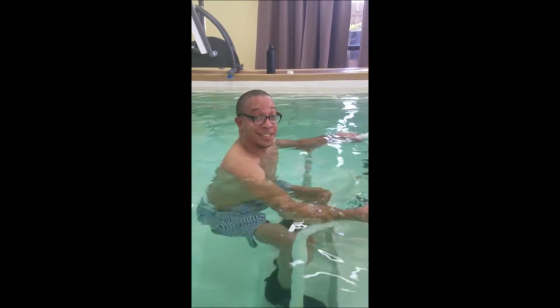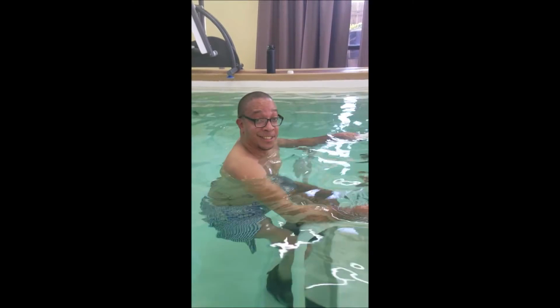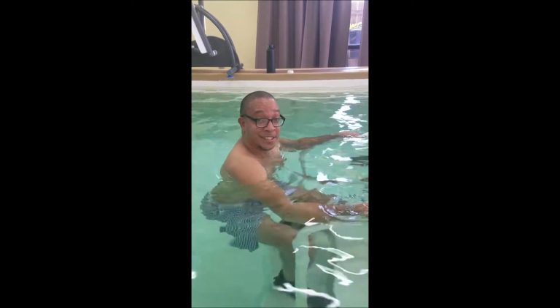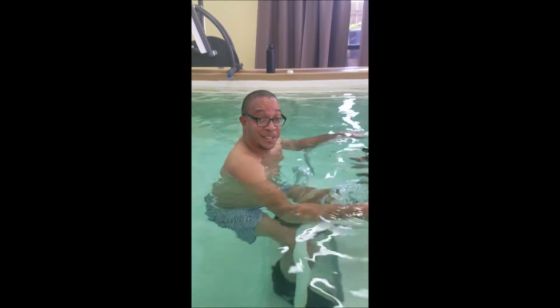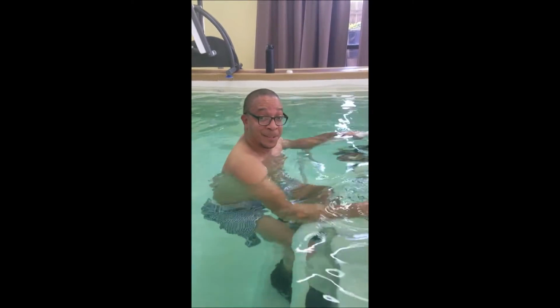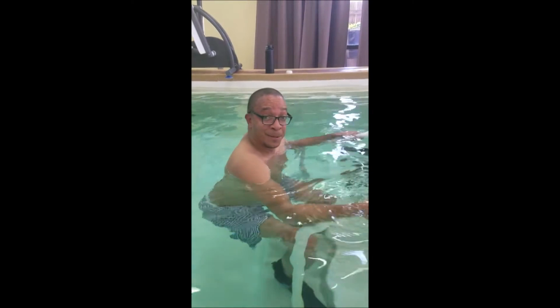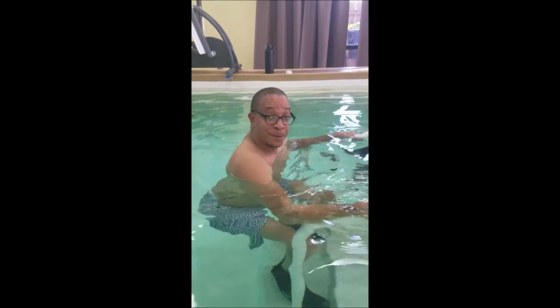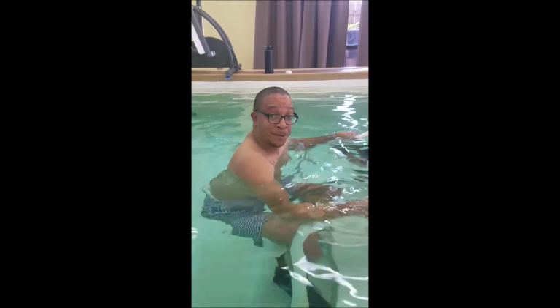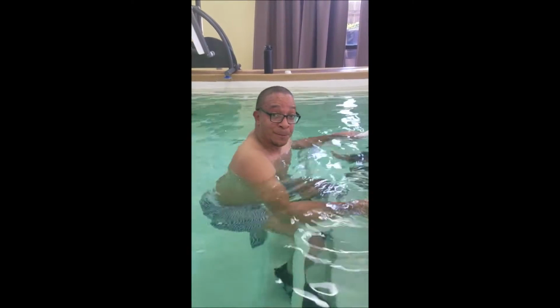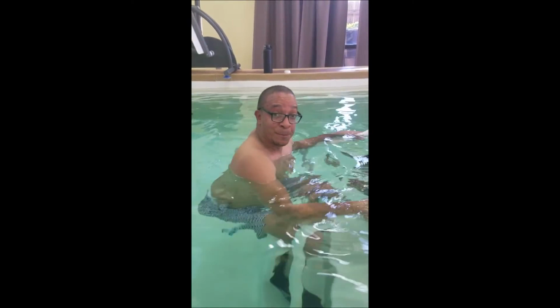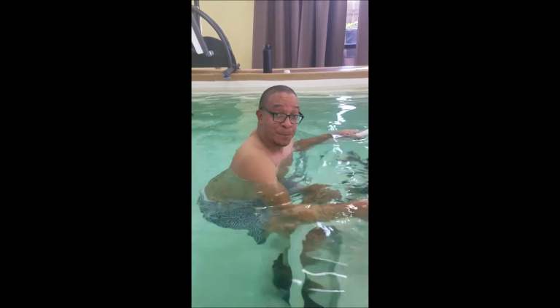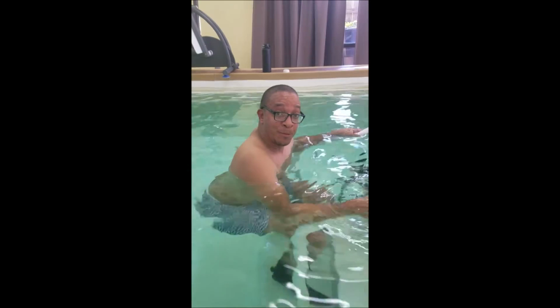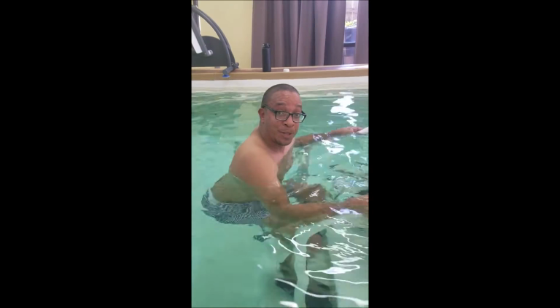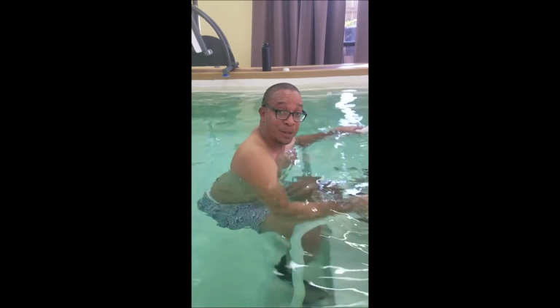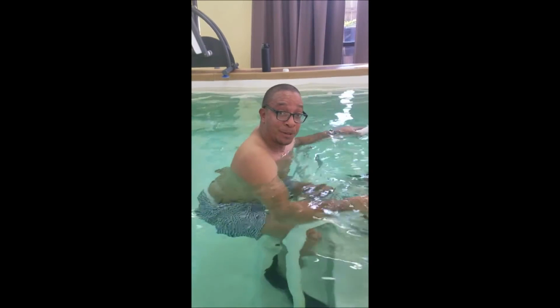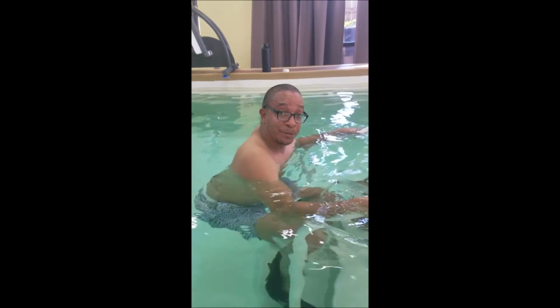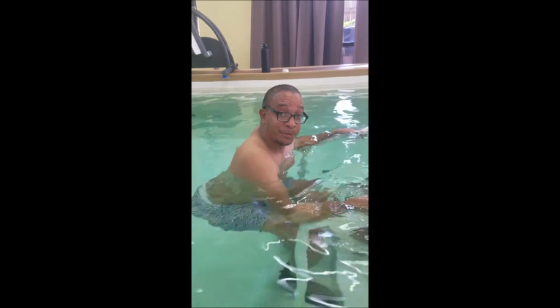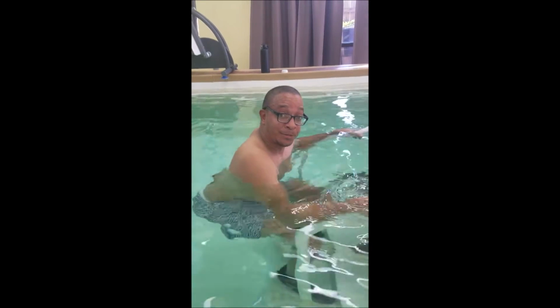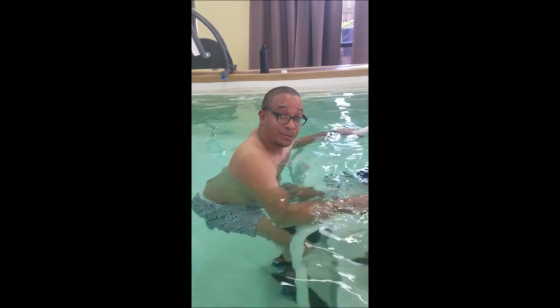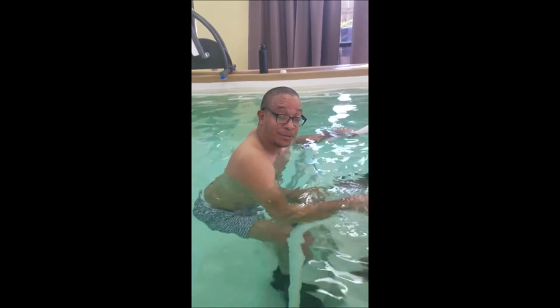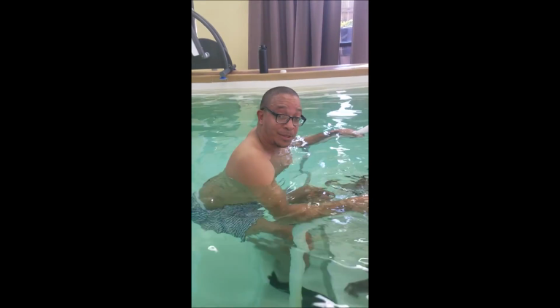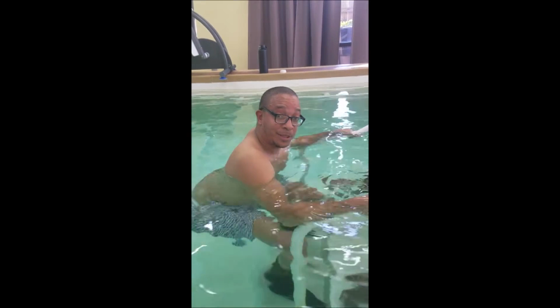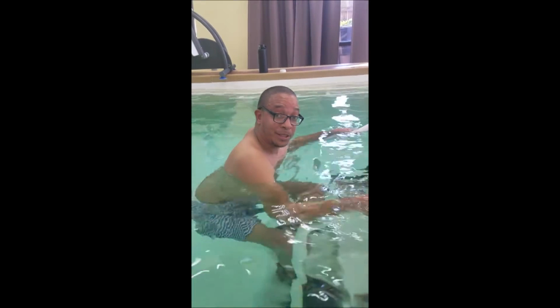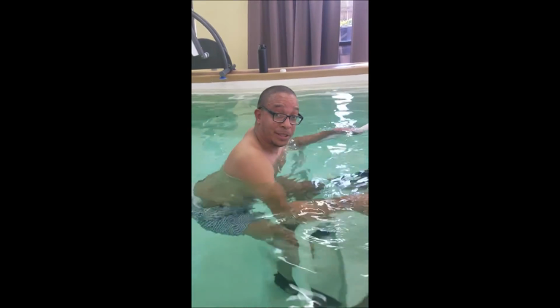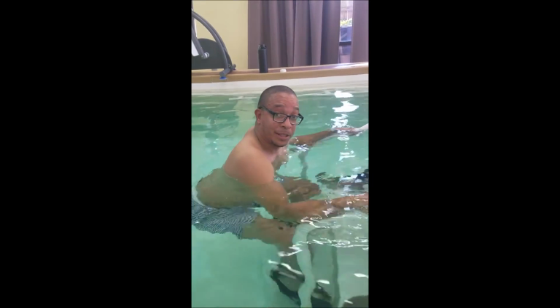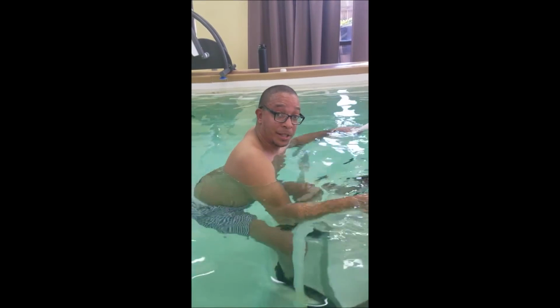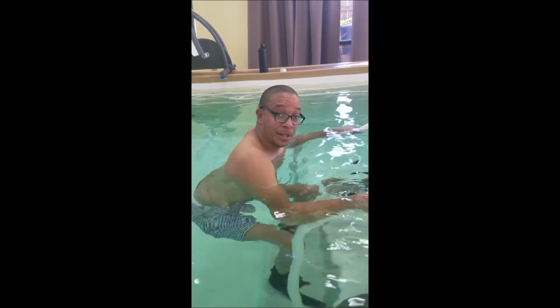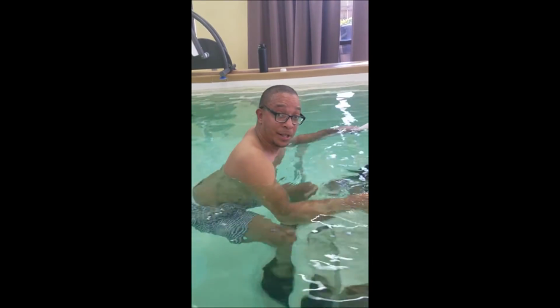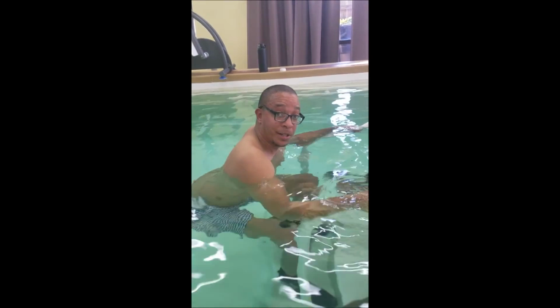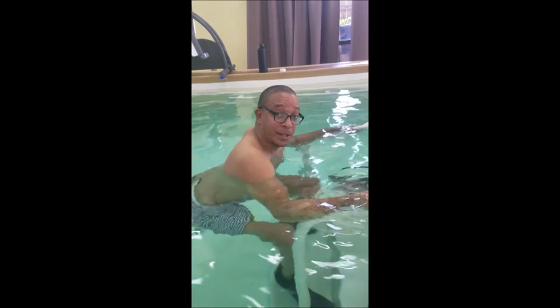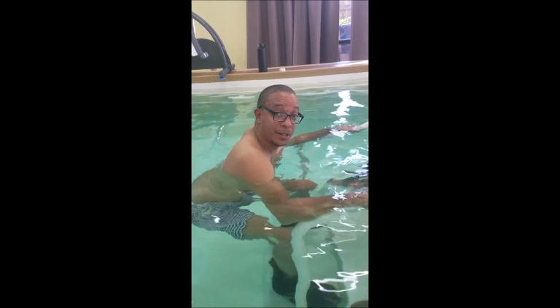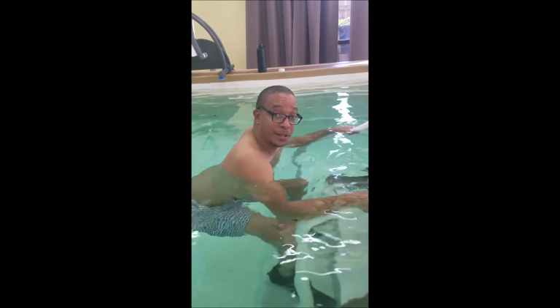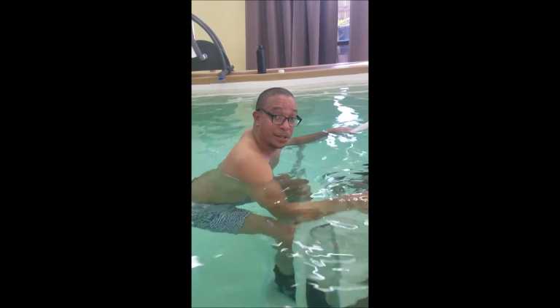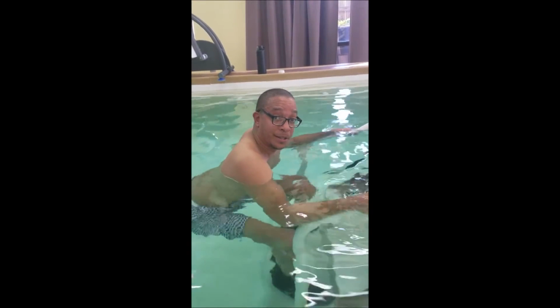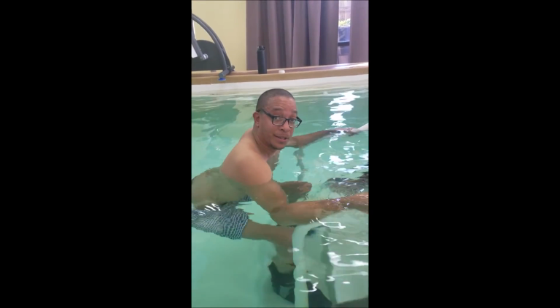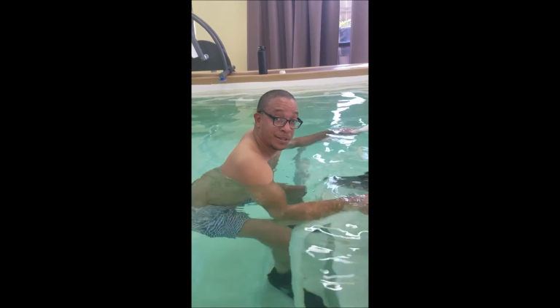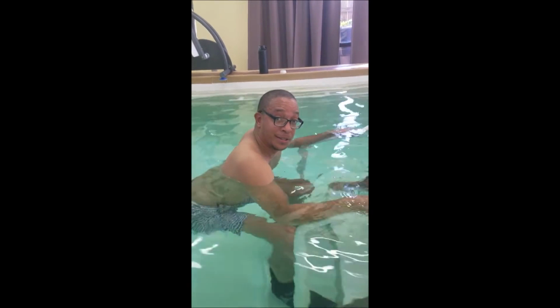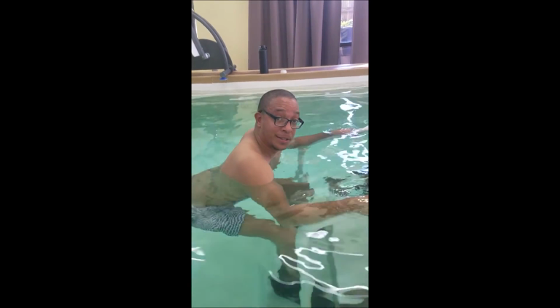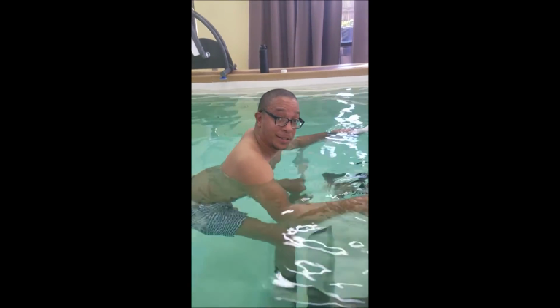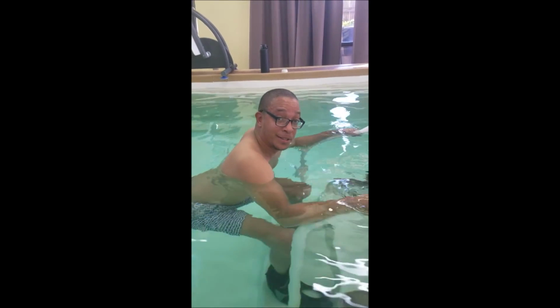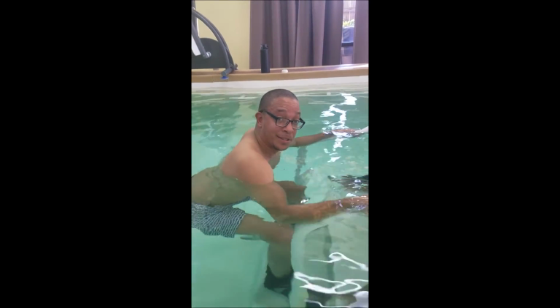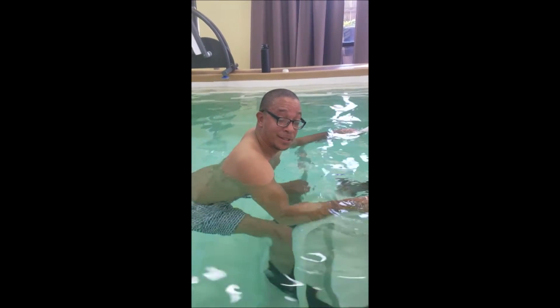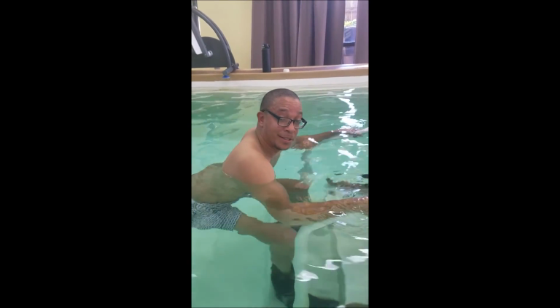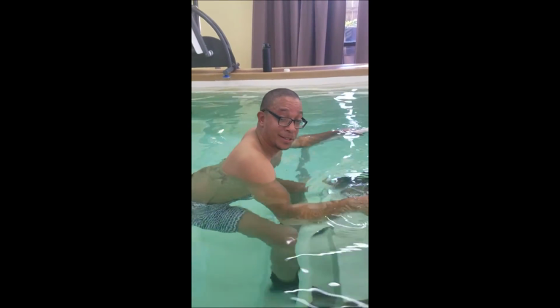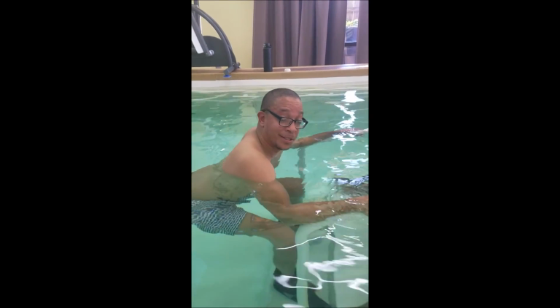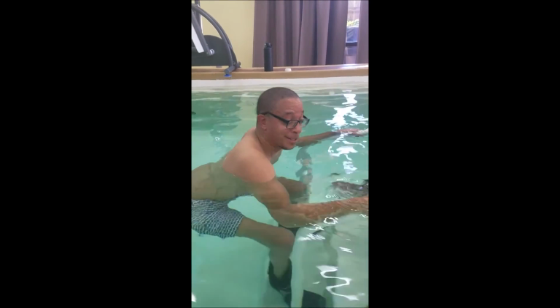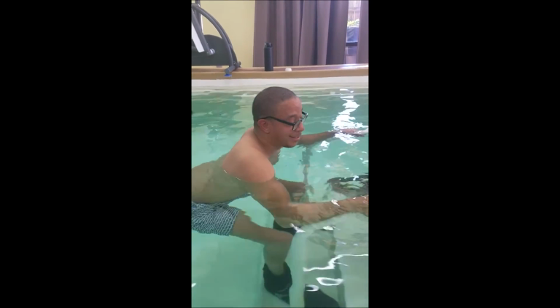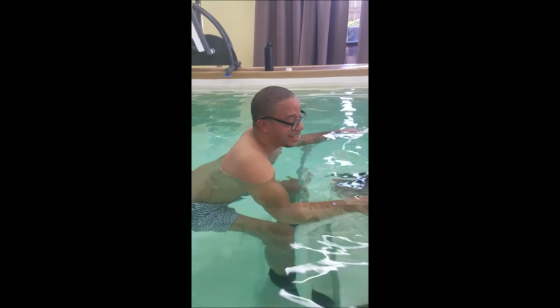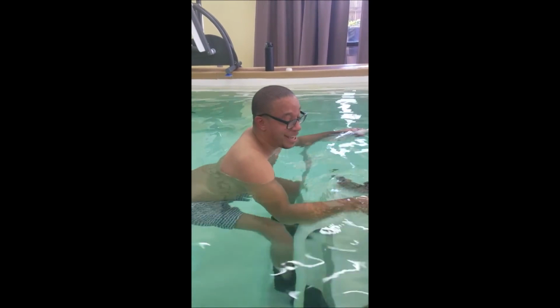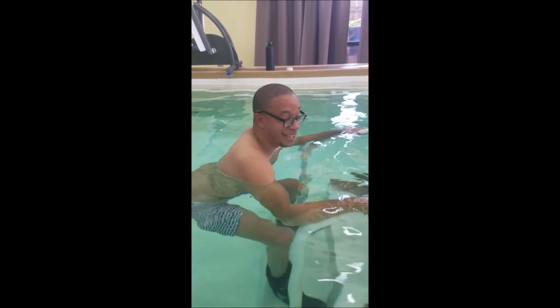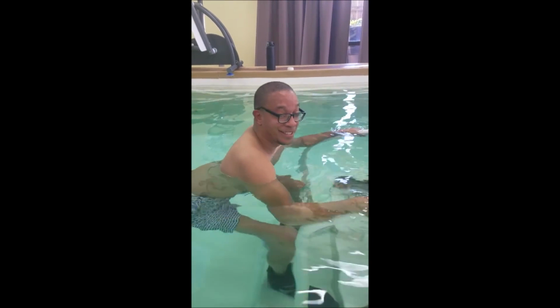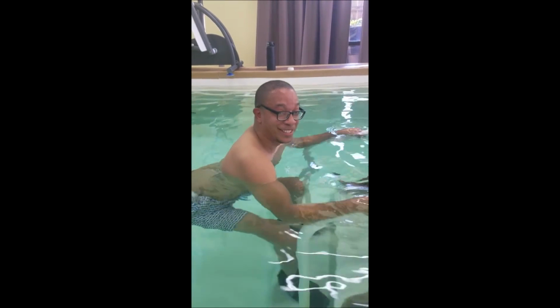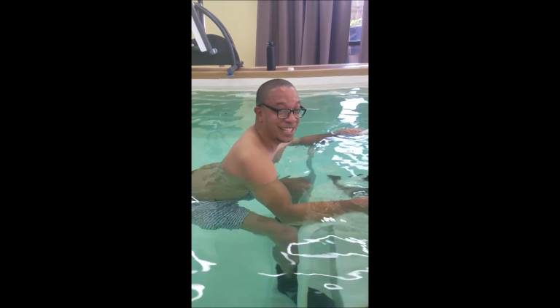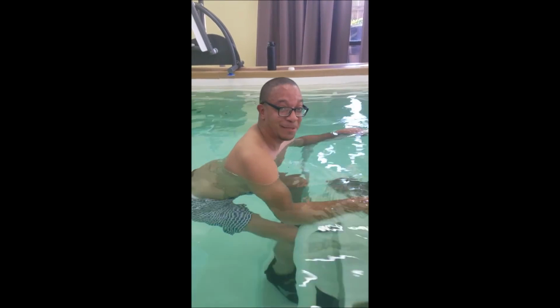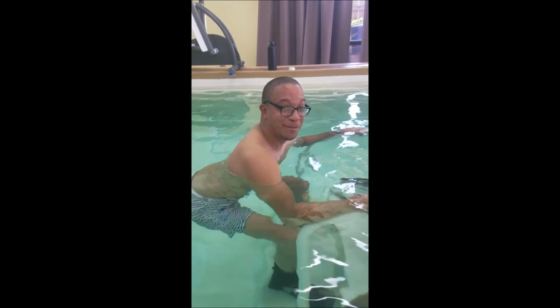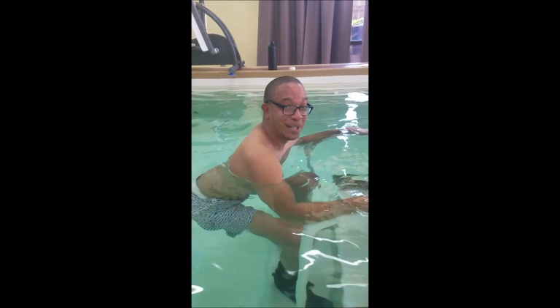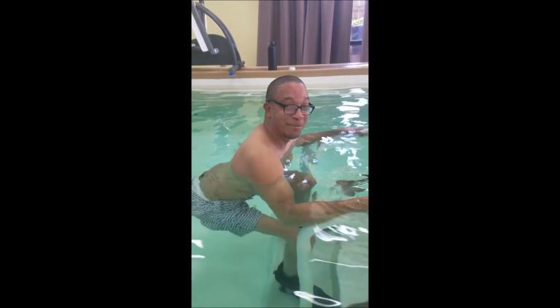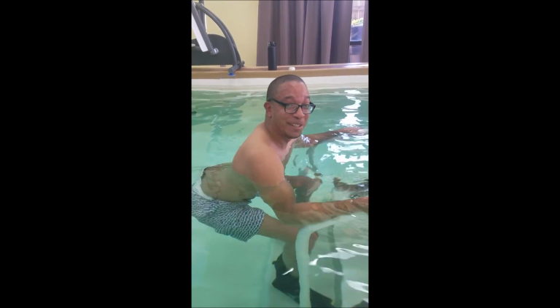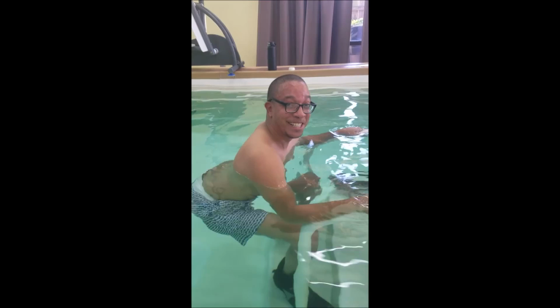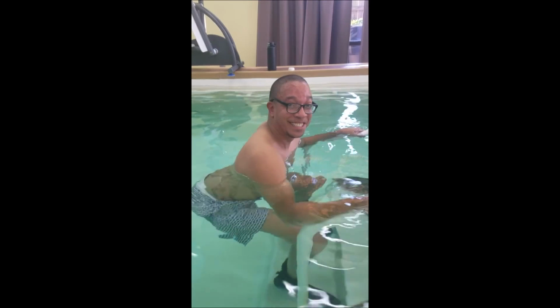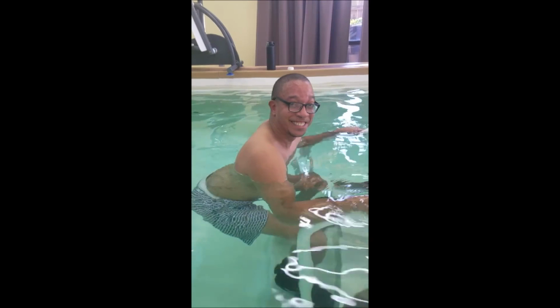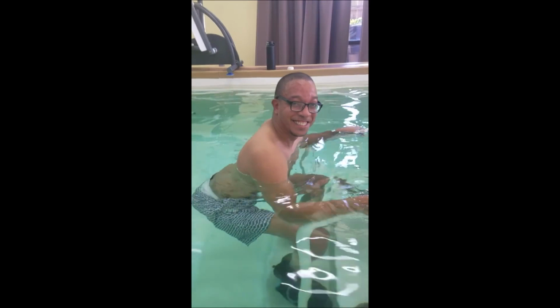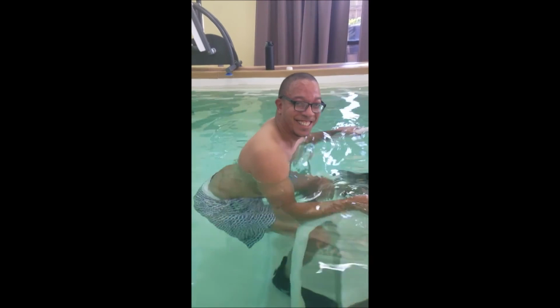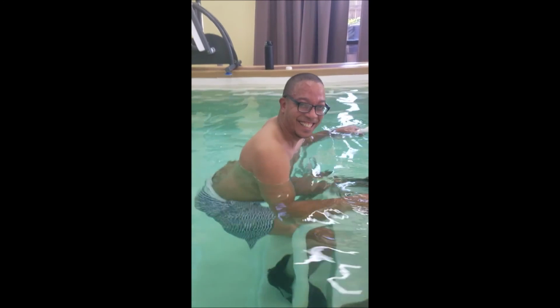And Eric, how does it make you feel to be able to think, hey, I'm going to be able to stand up straight one day? Like a million bucks.